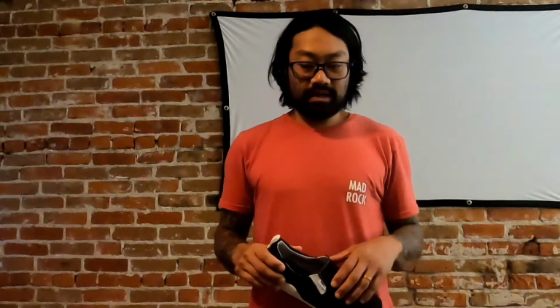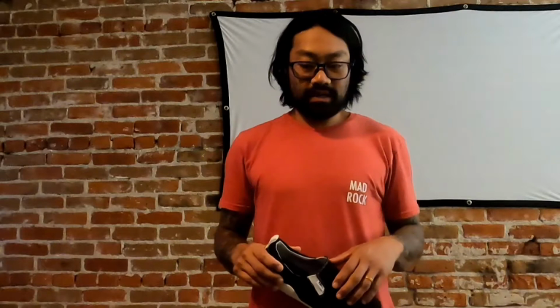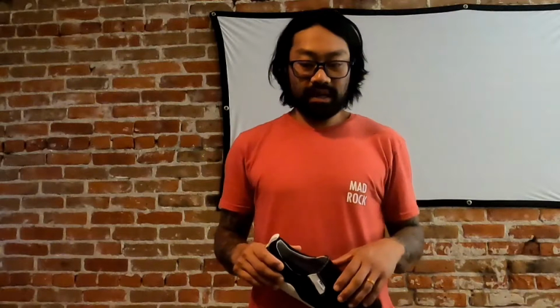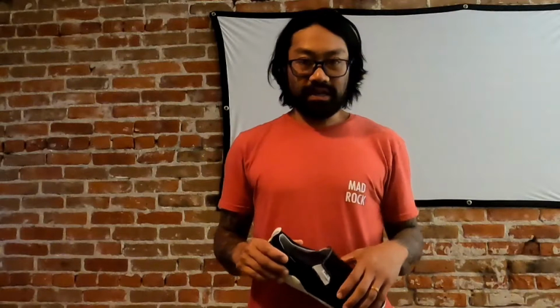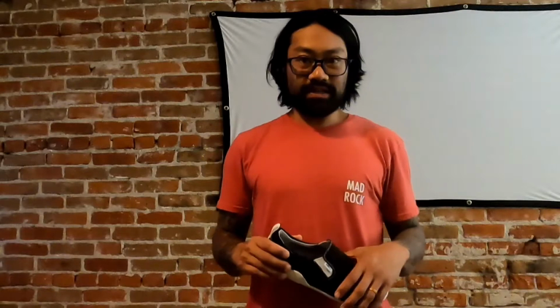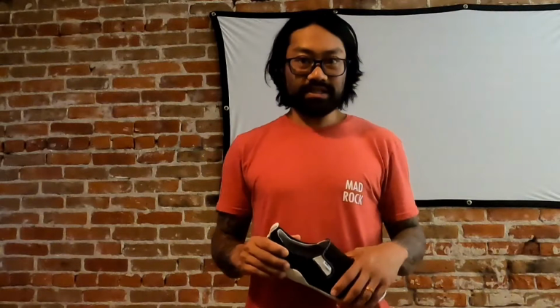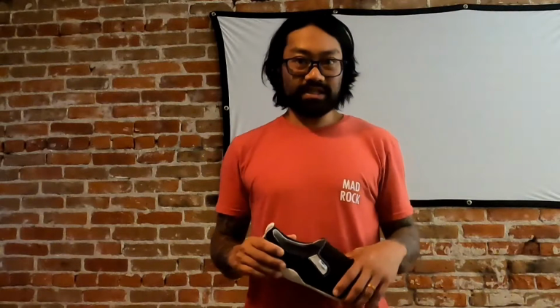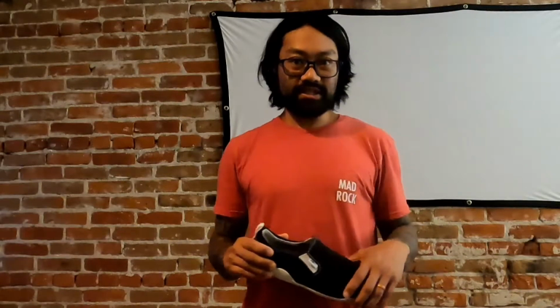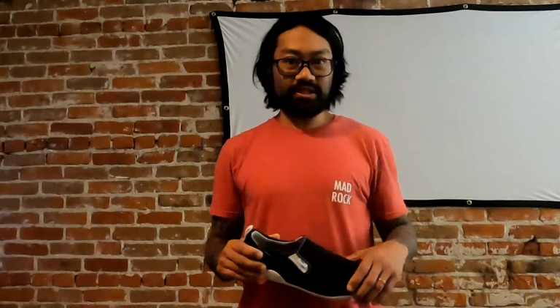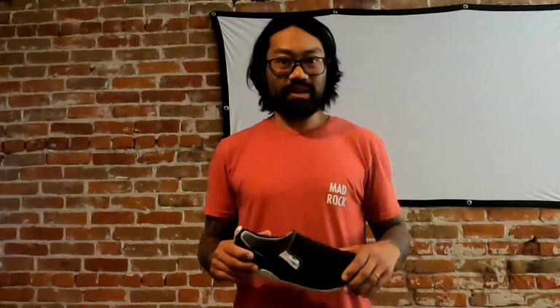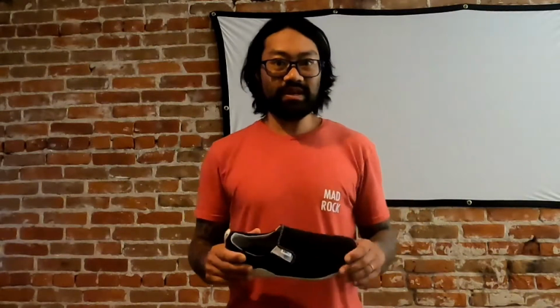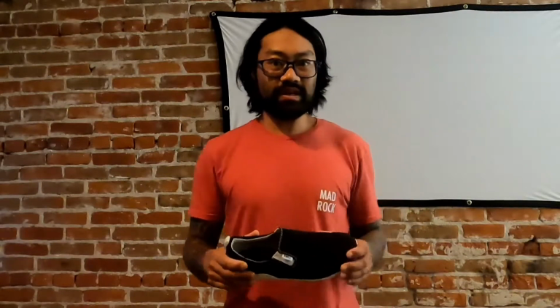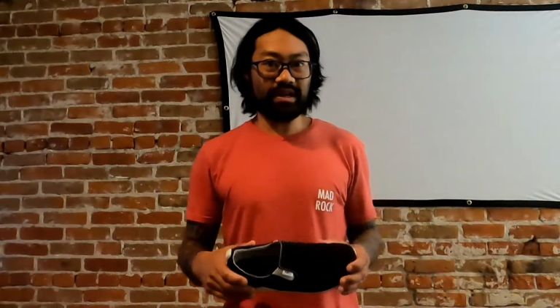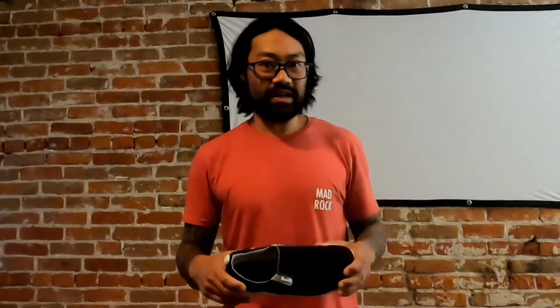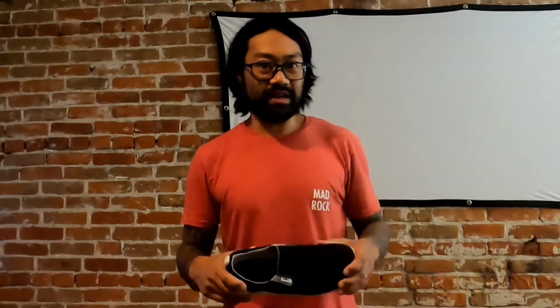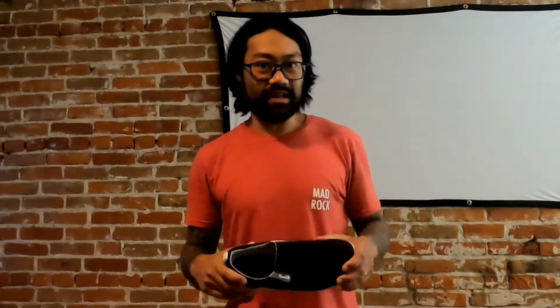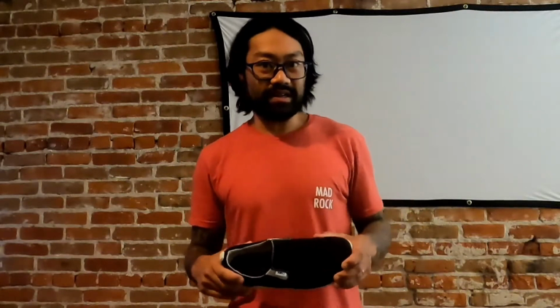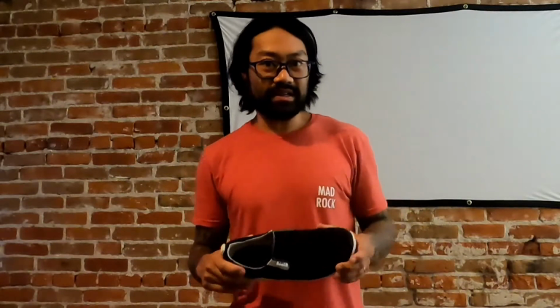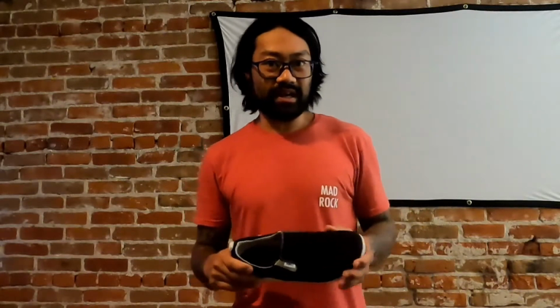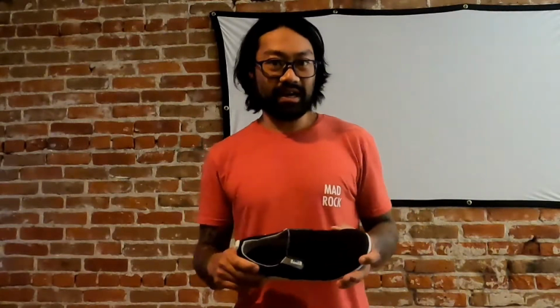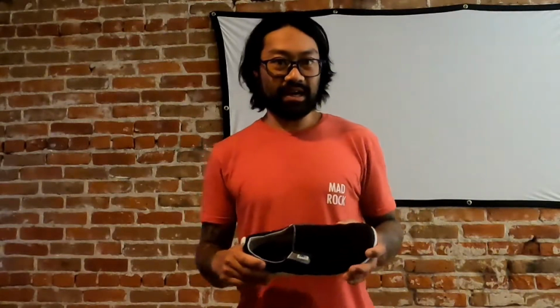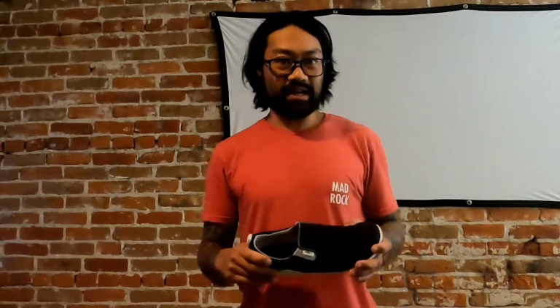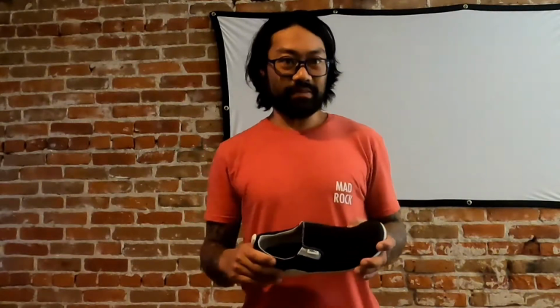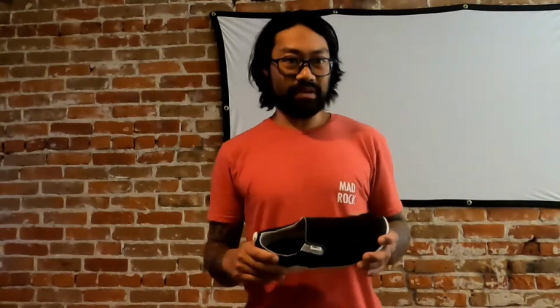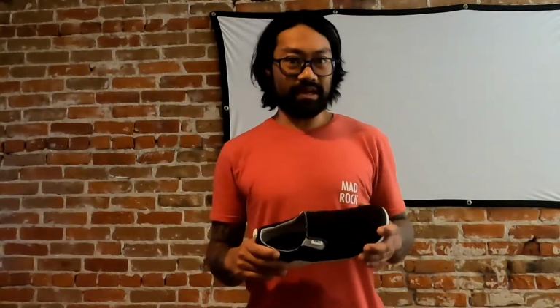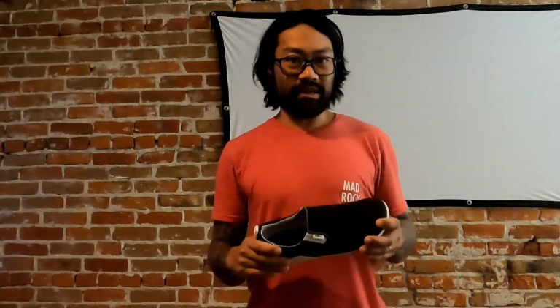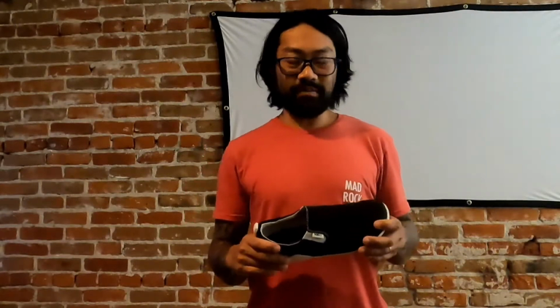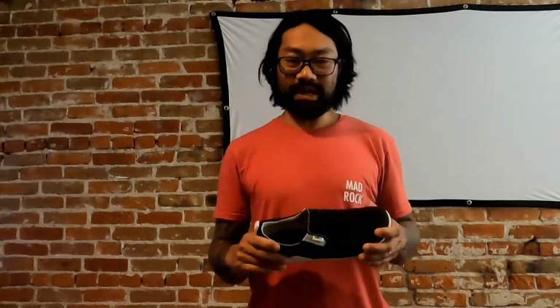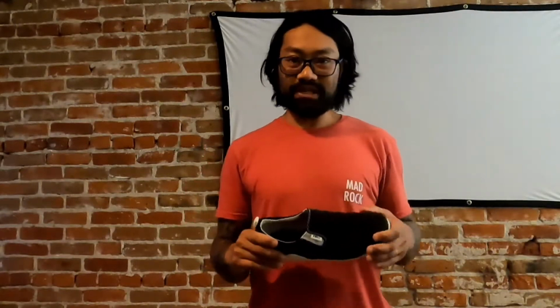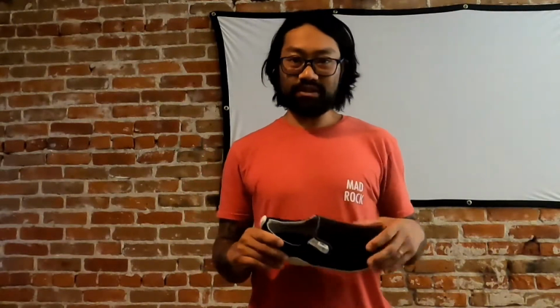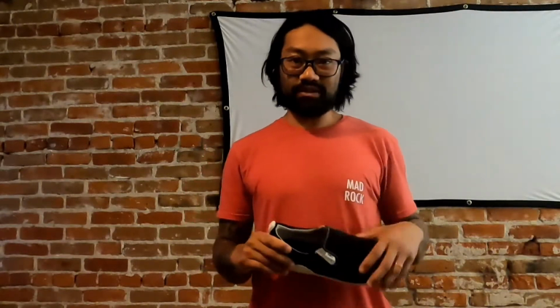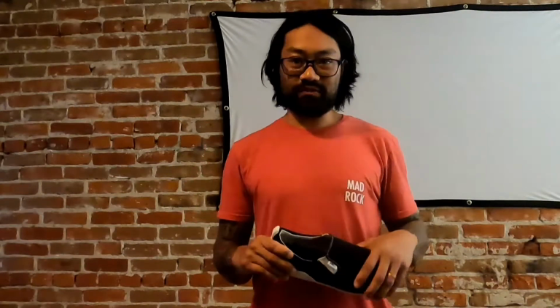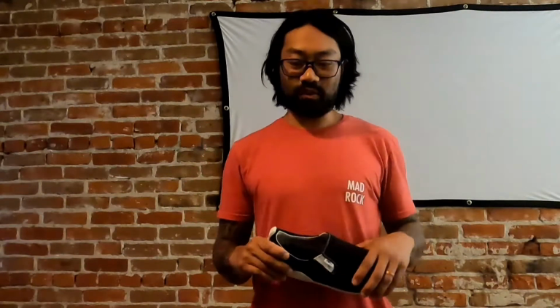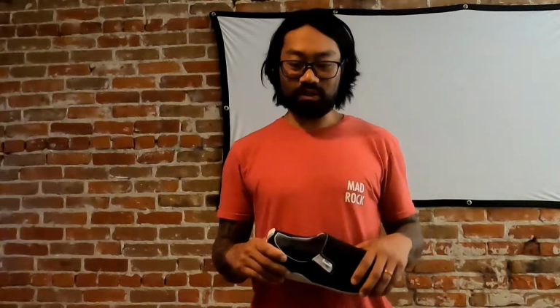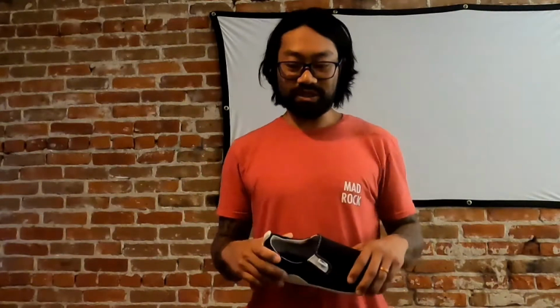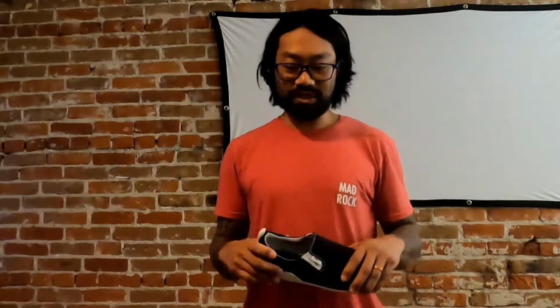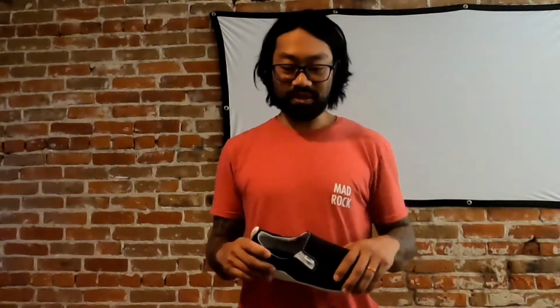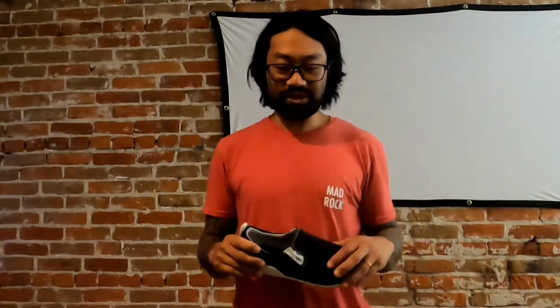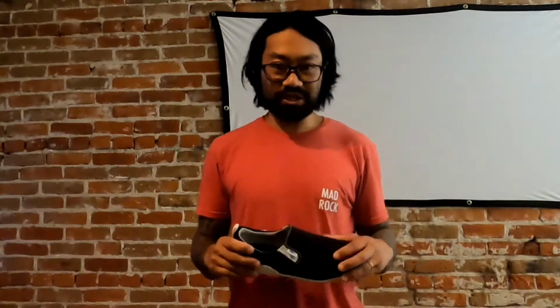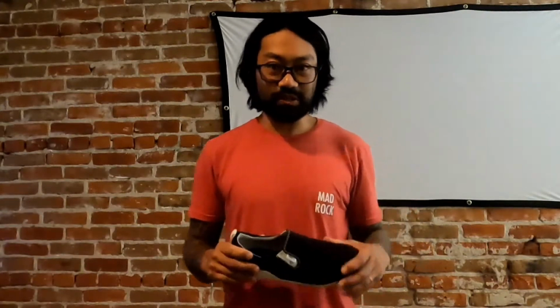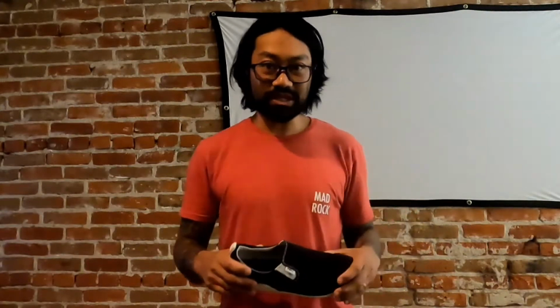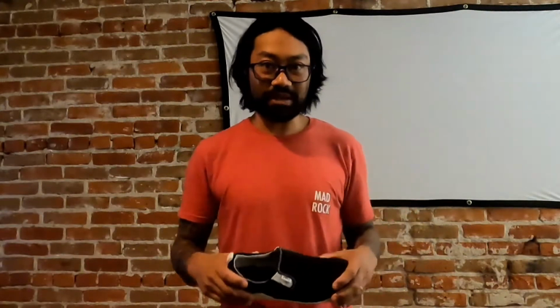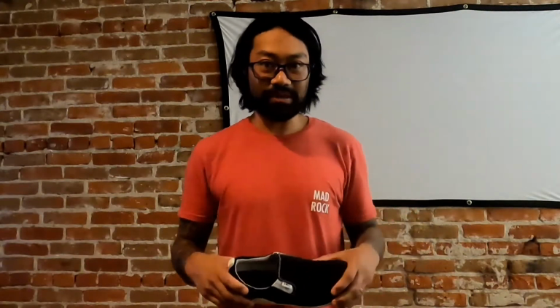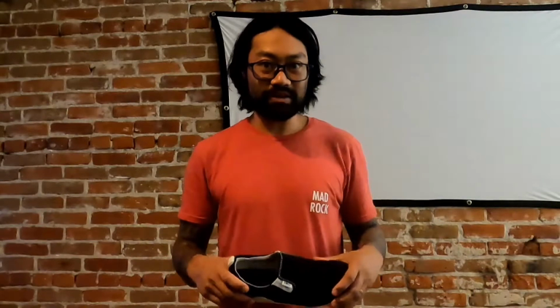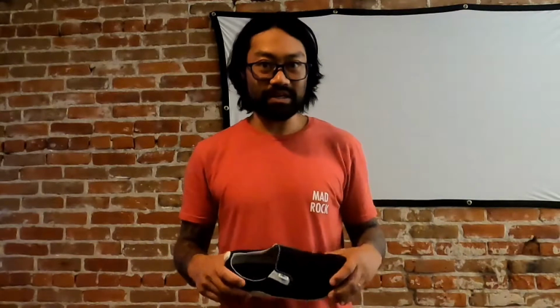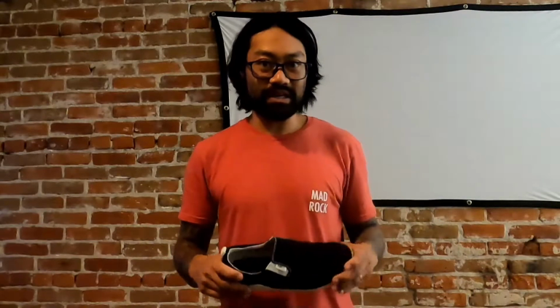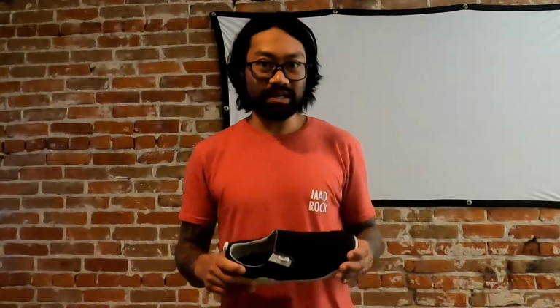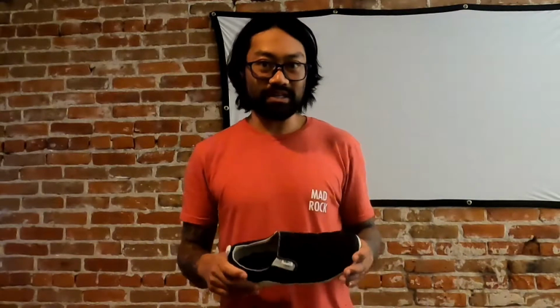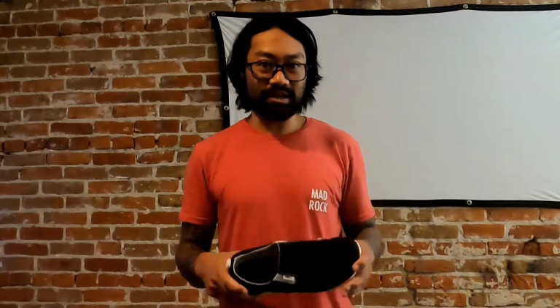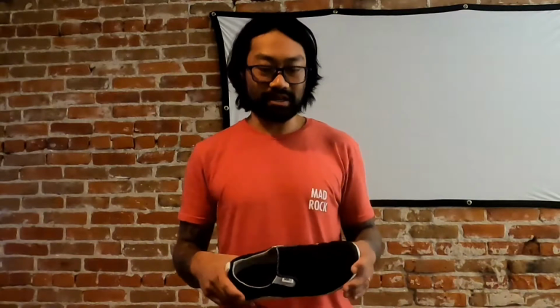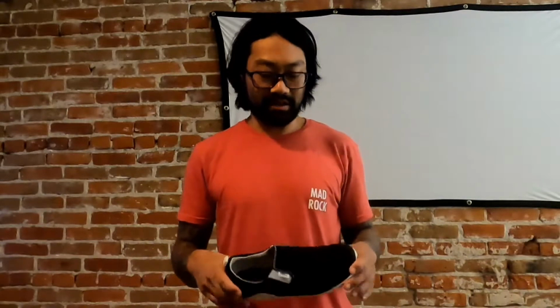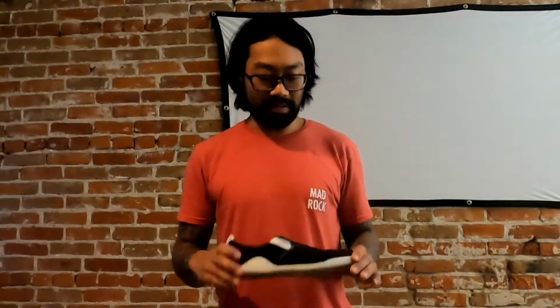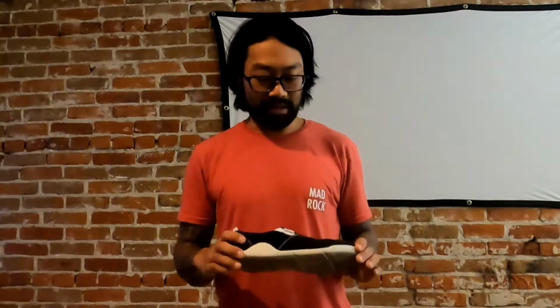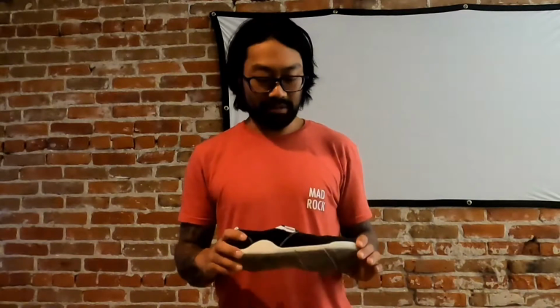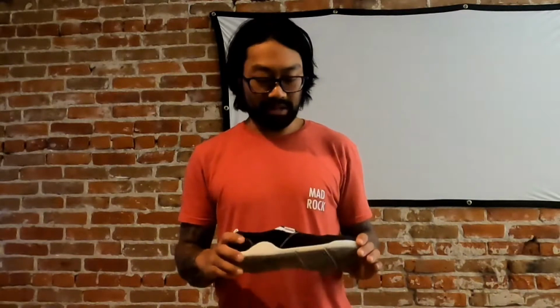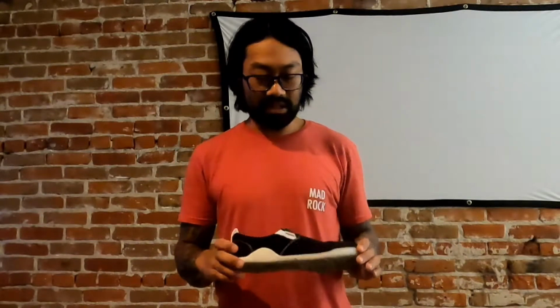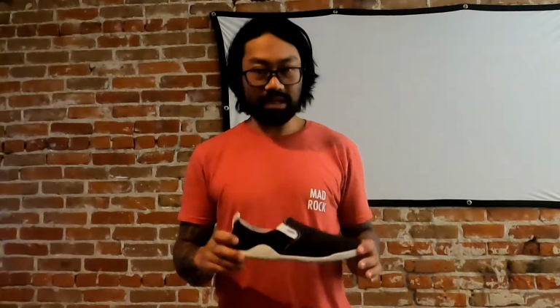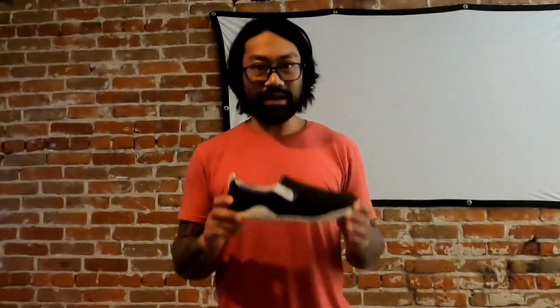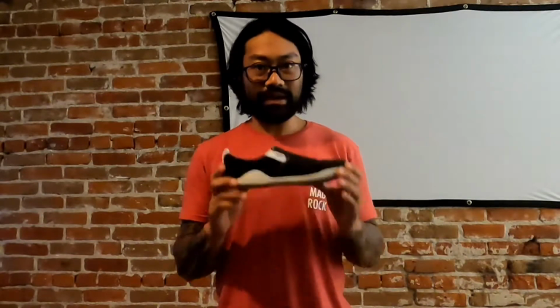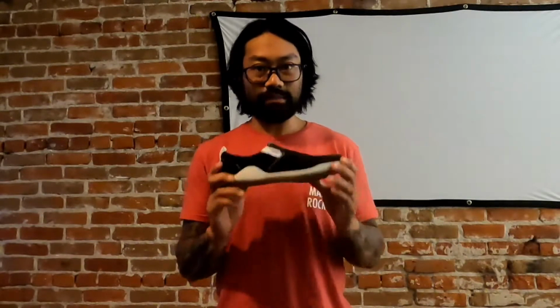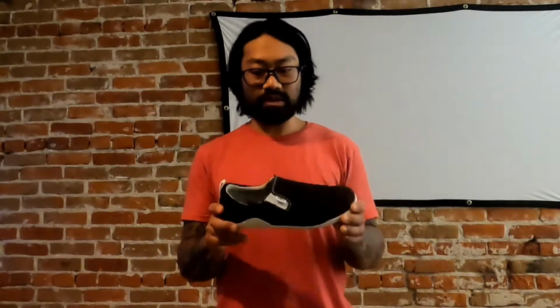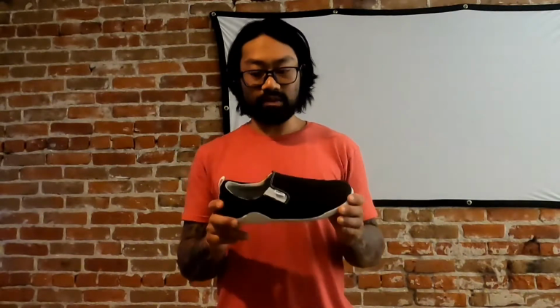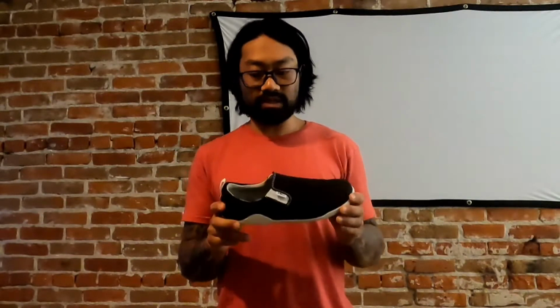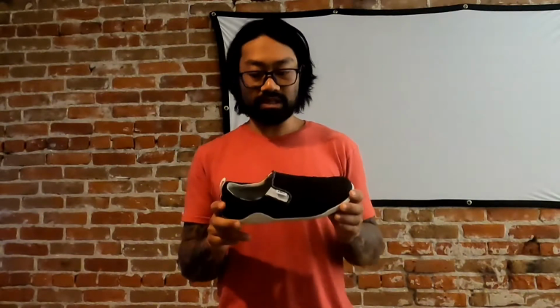Hi, this is Jamie and I am an ambassador for Xero Shoes. I'm here today to talk about the Aptos.